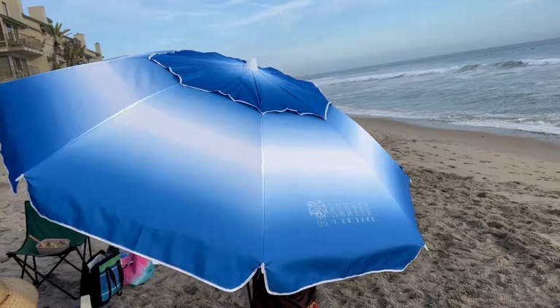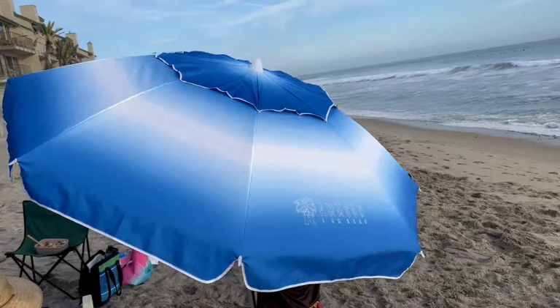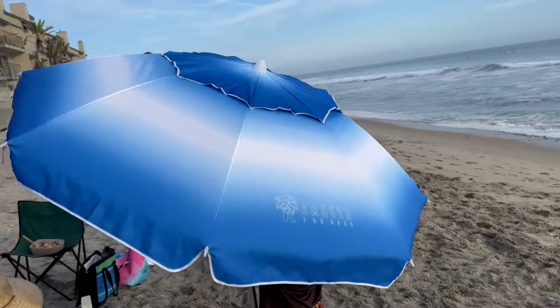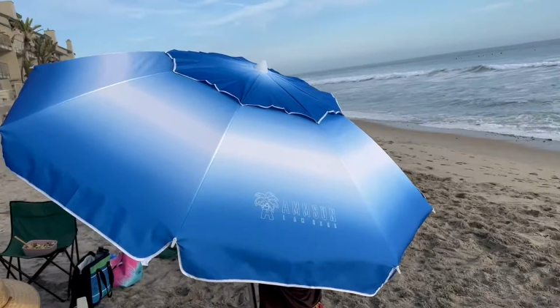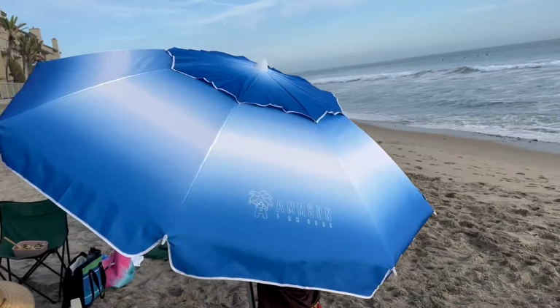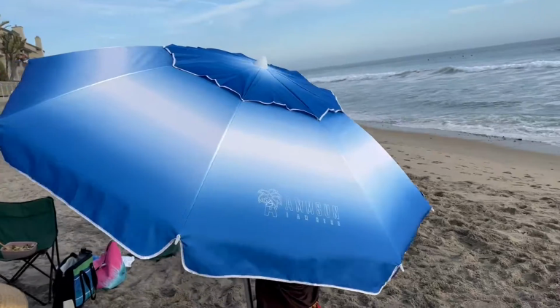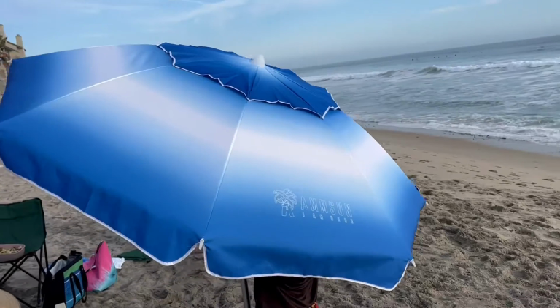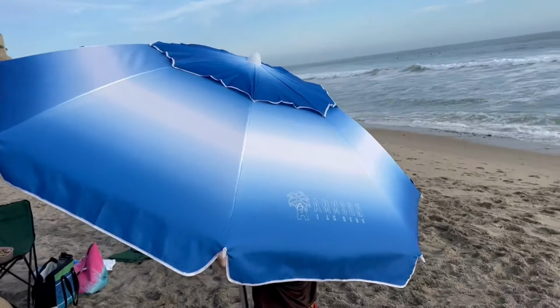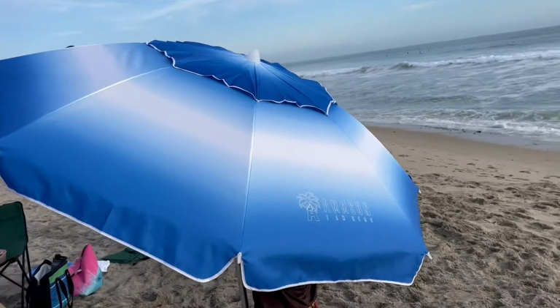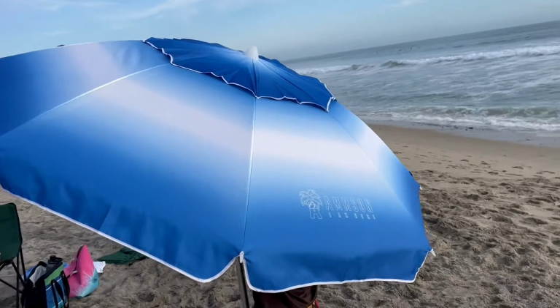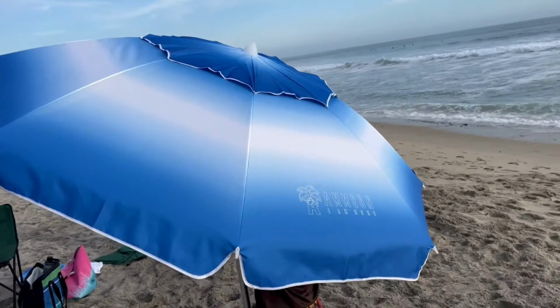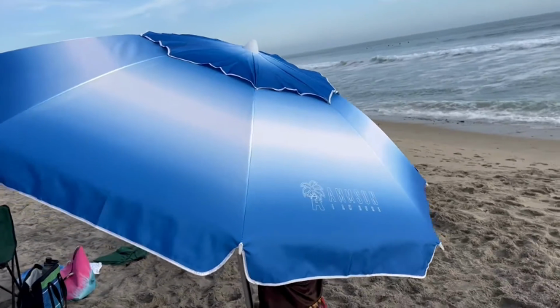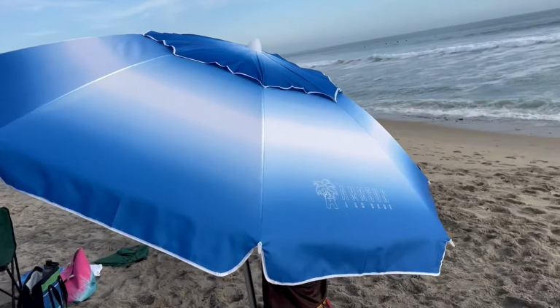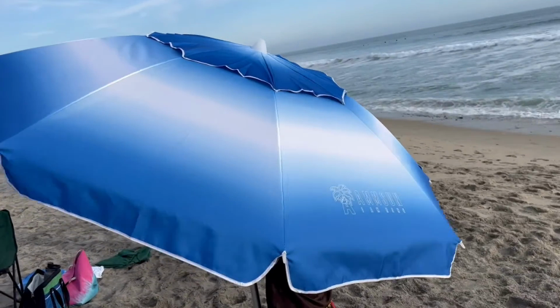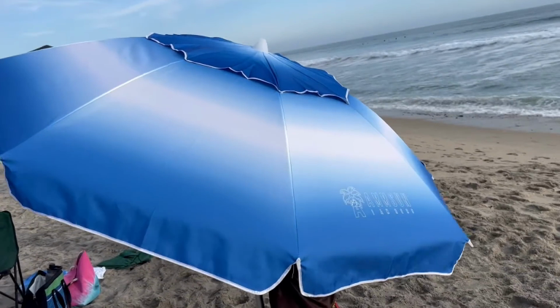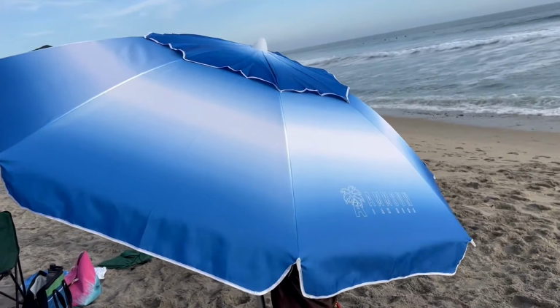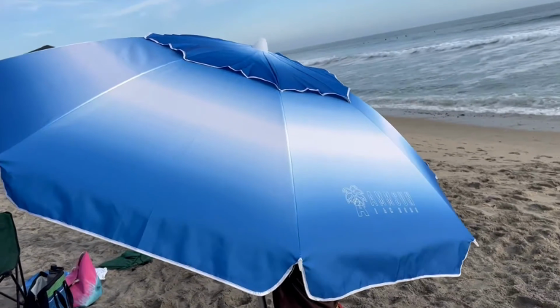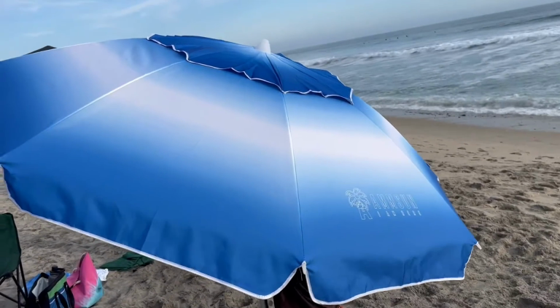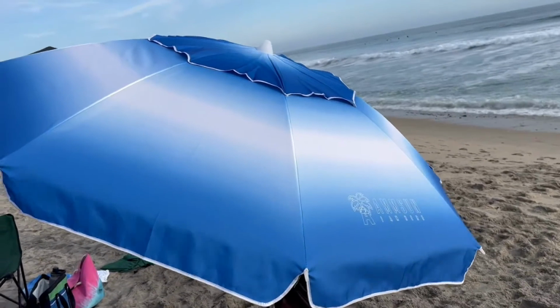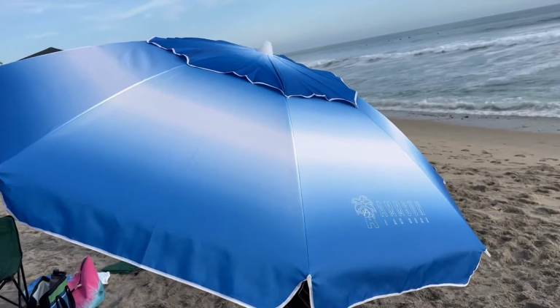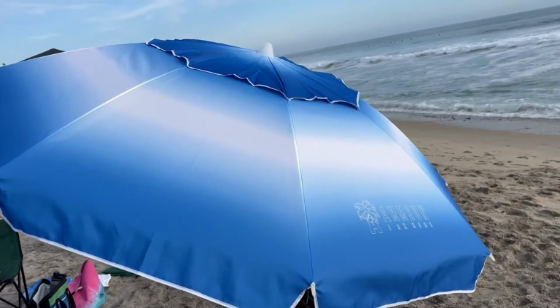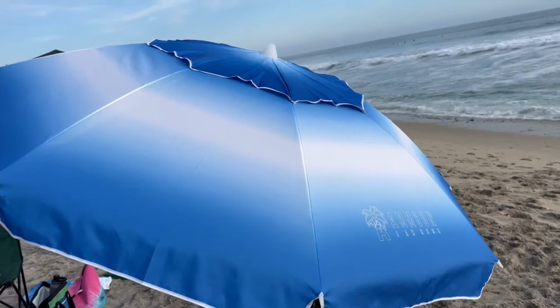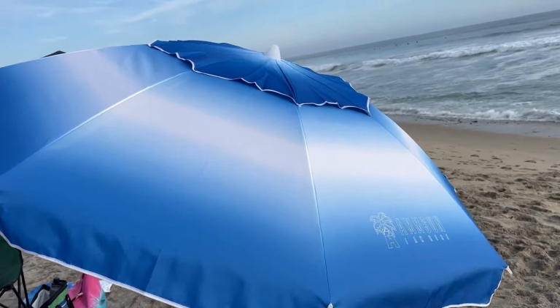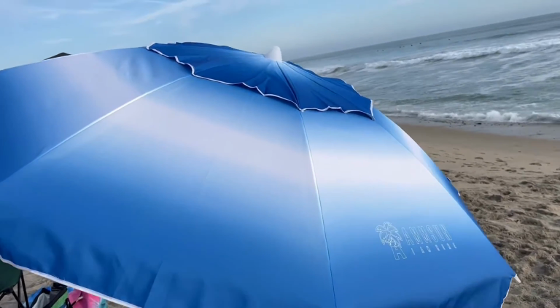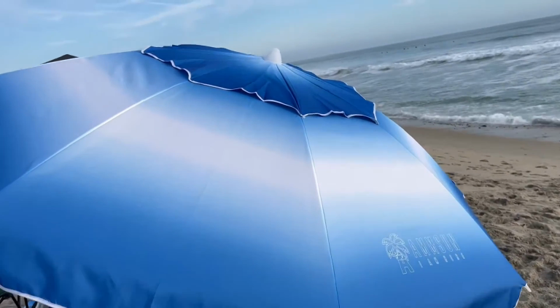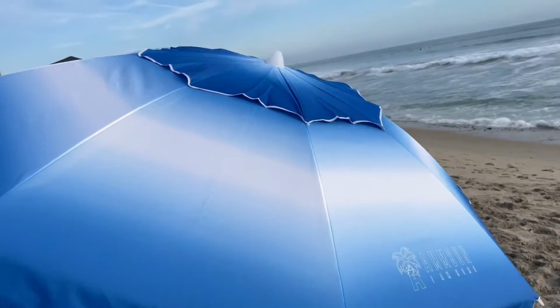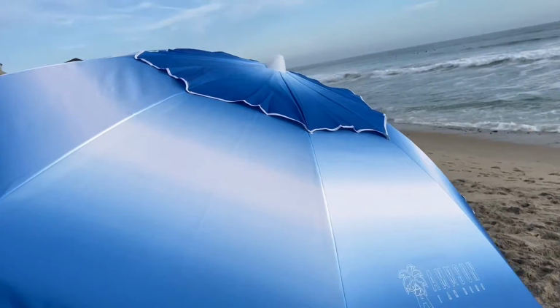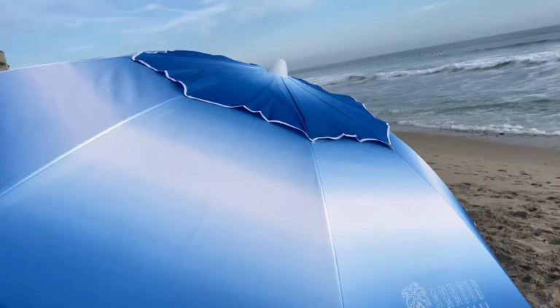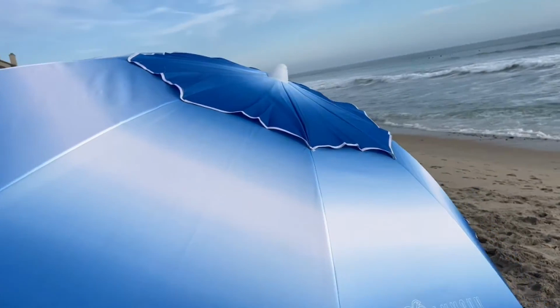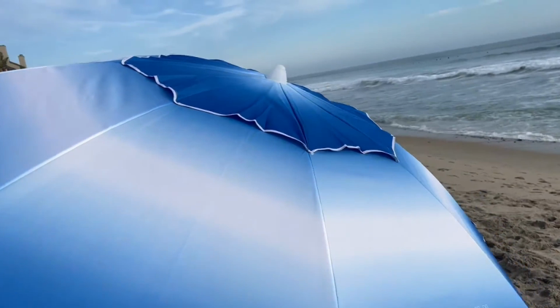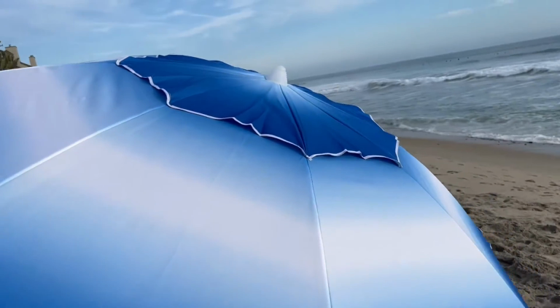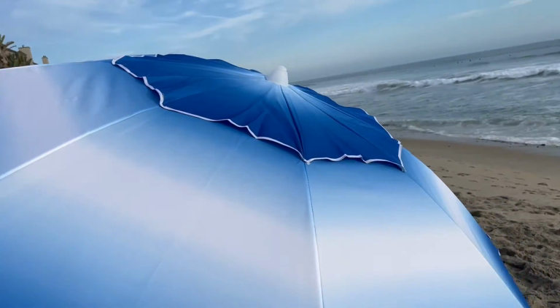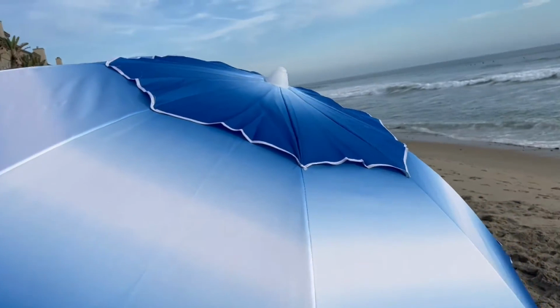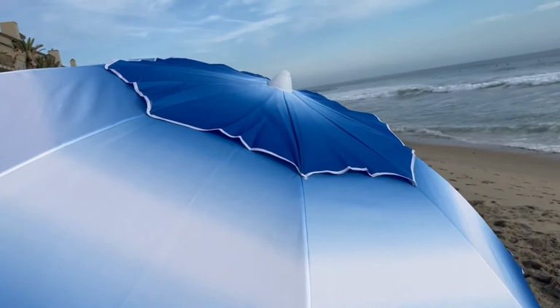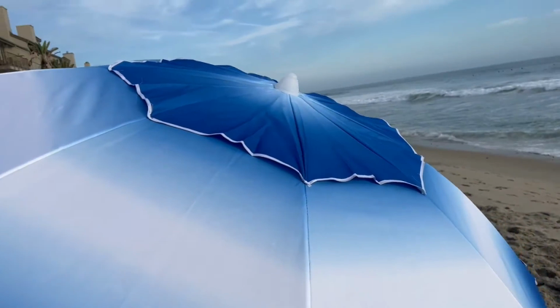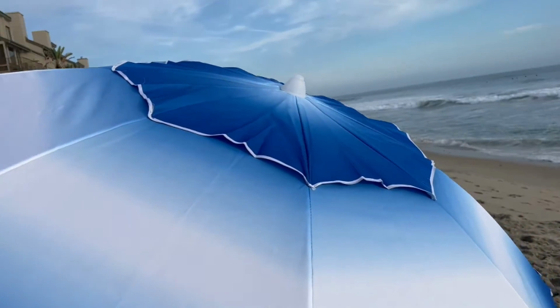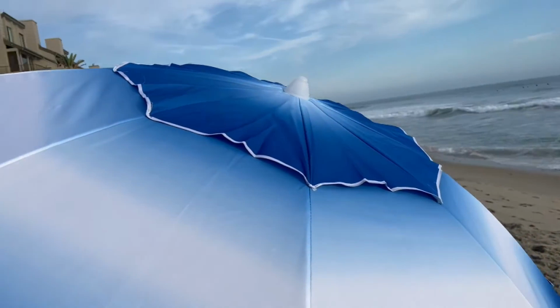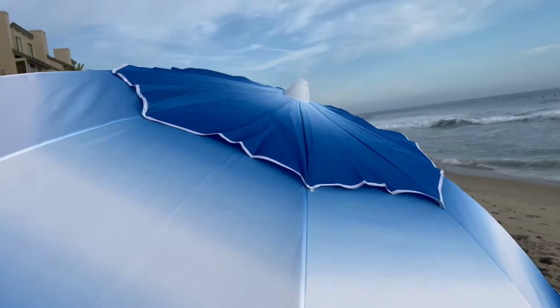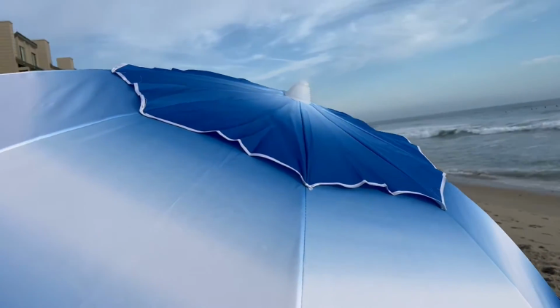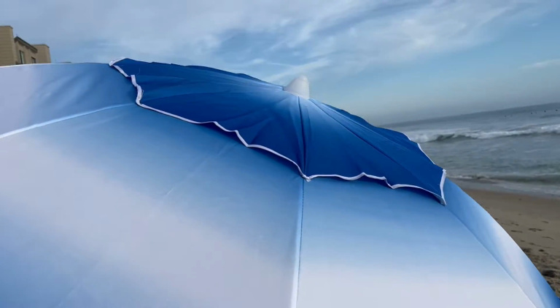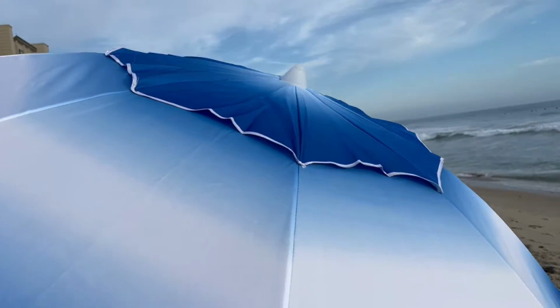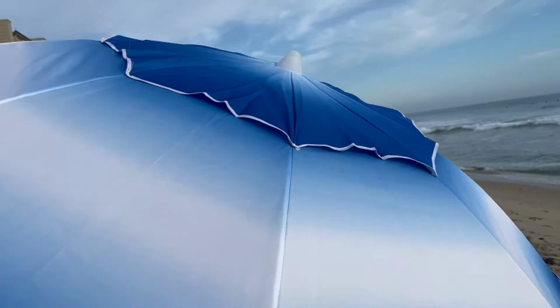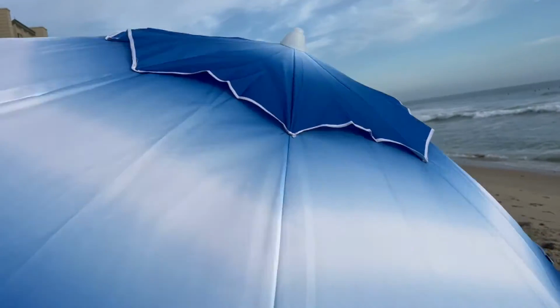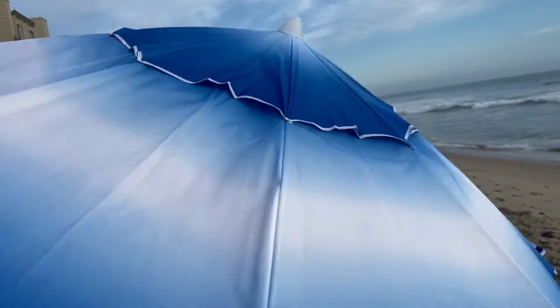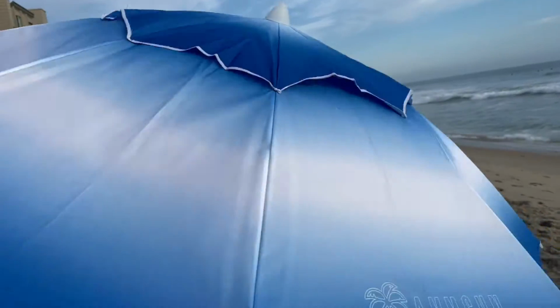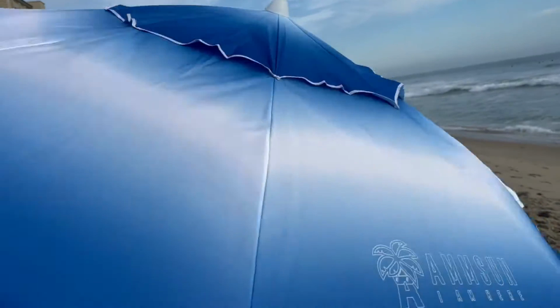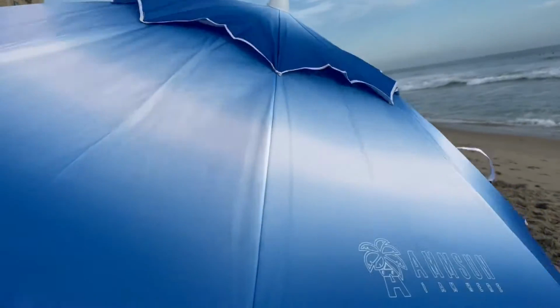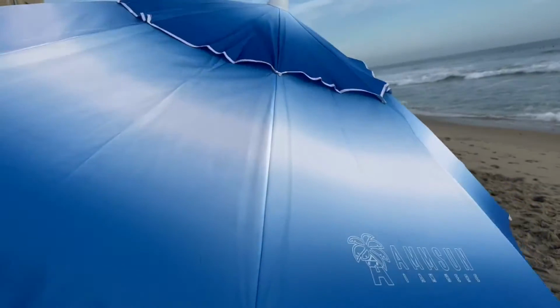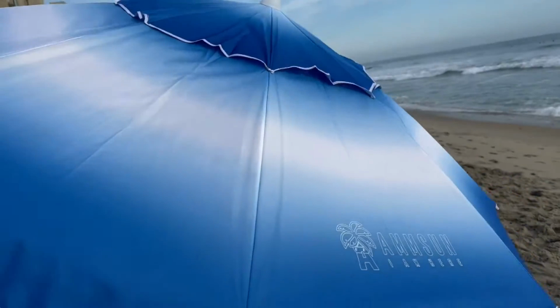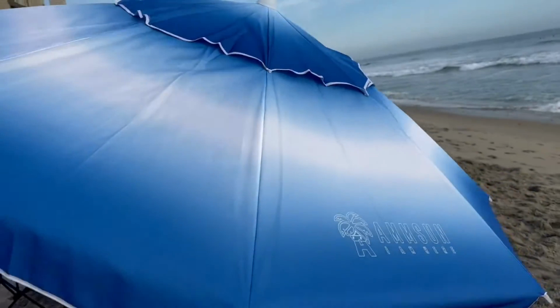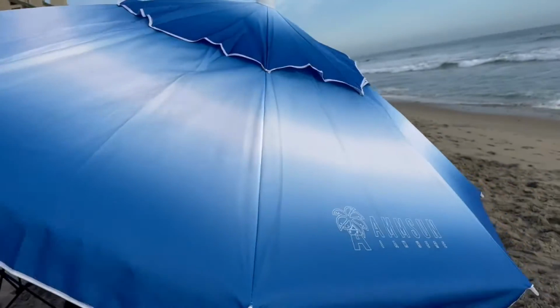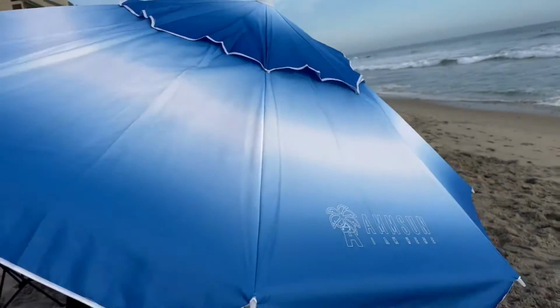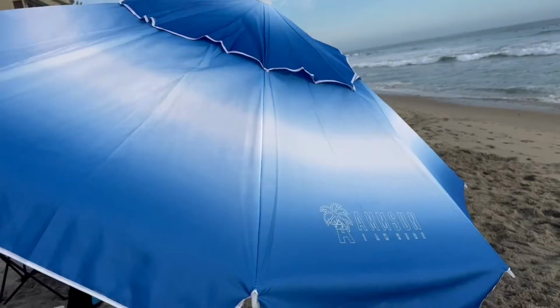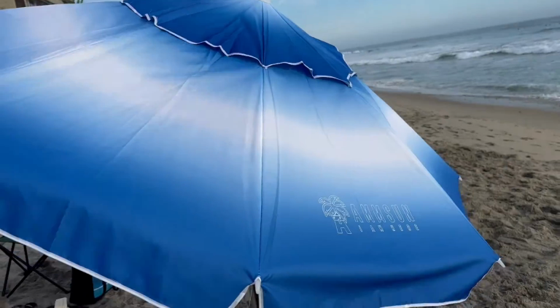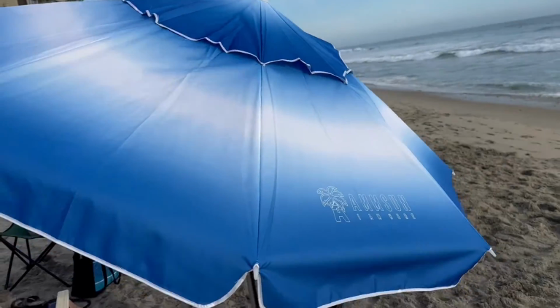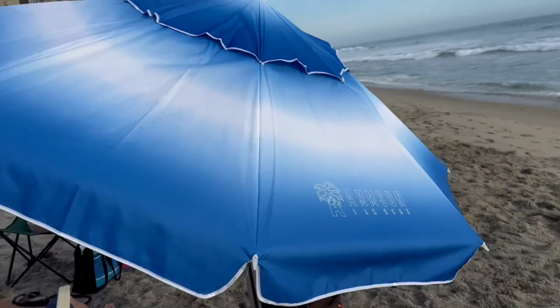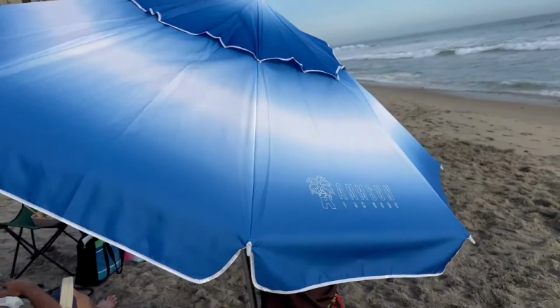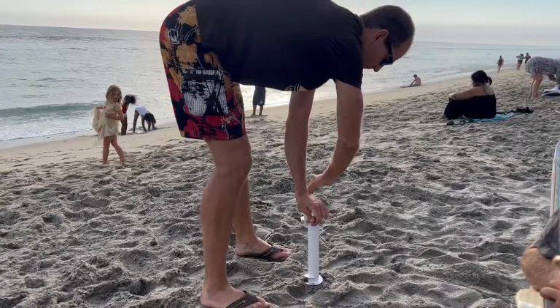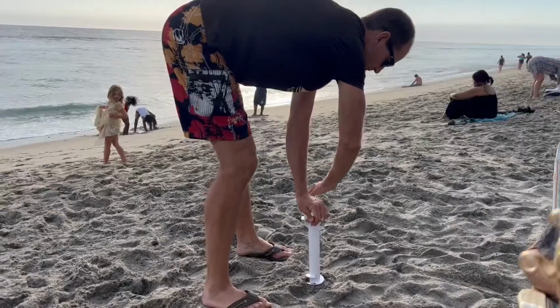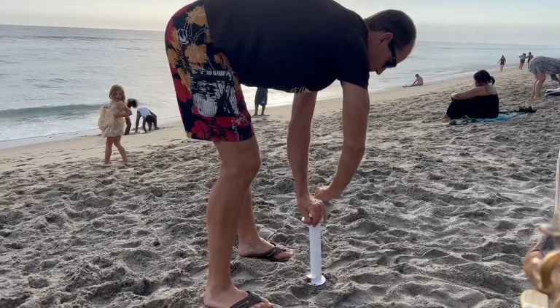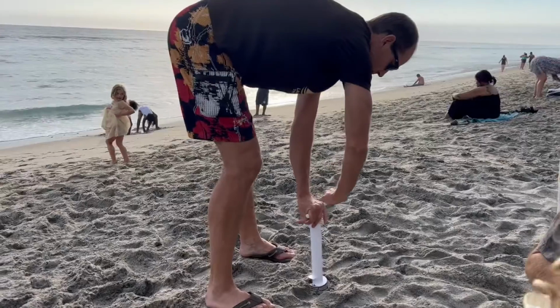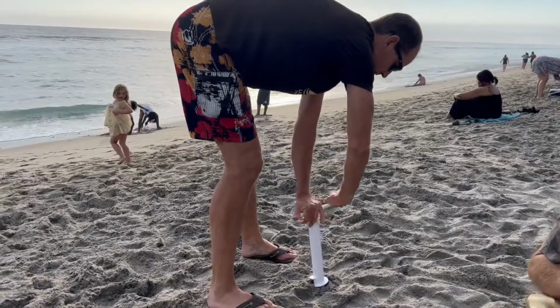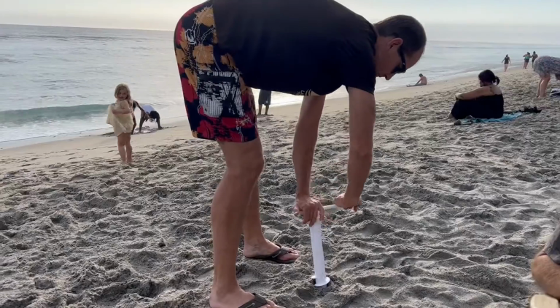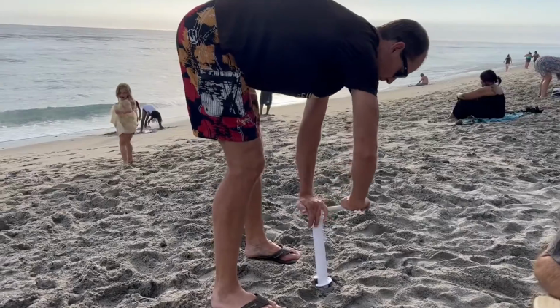This is a beautiful beach umbrella with 50 plus UV sun protection. Setting it up is pretty easy.